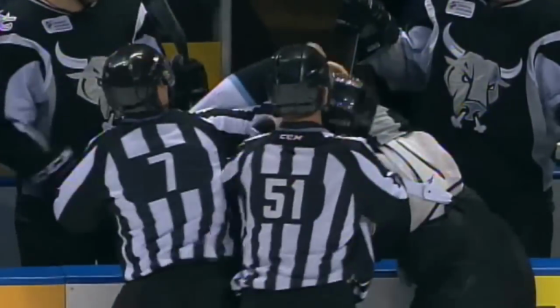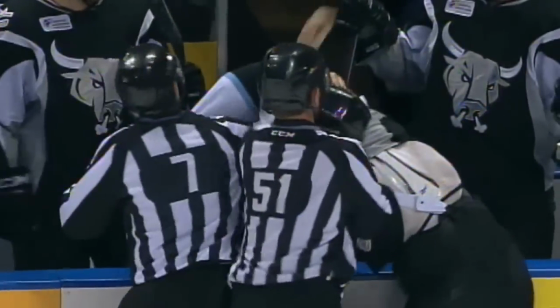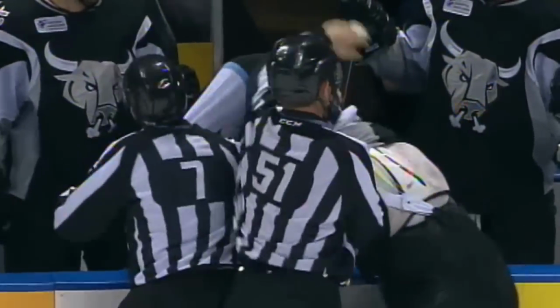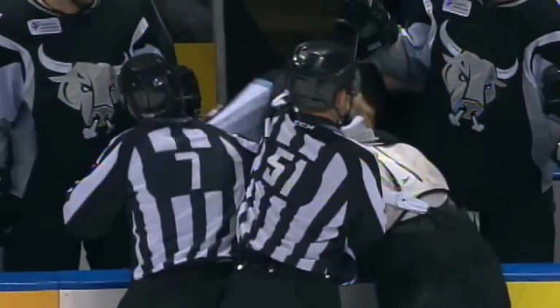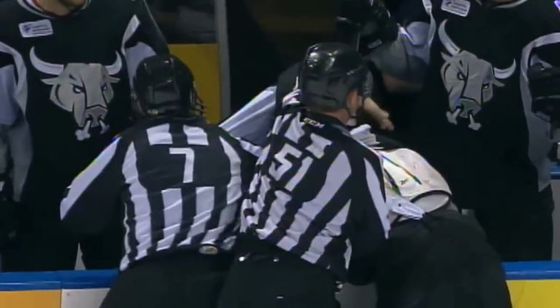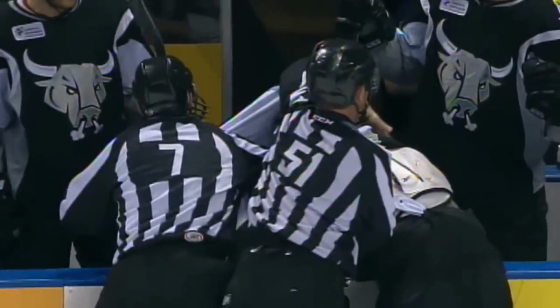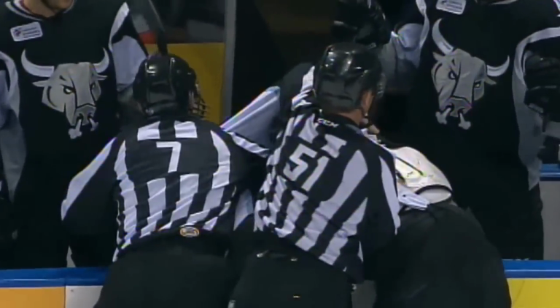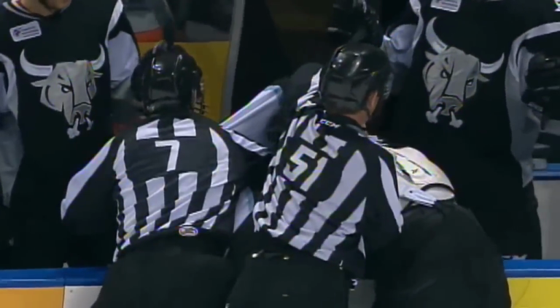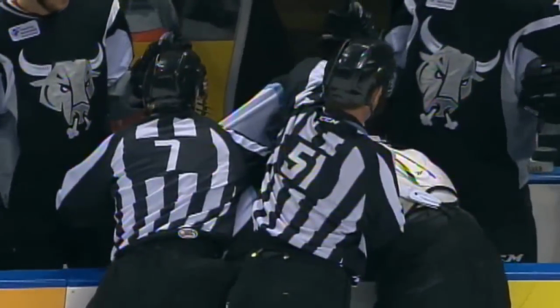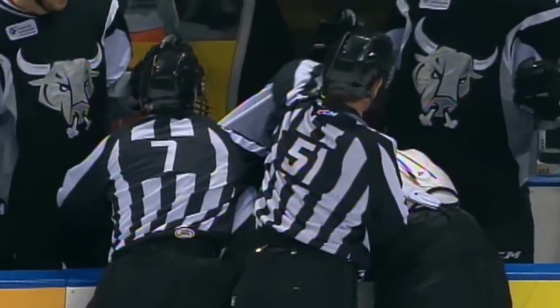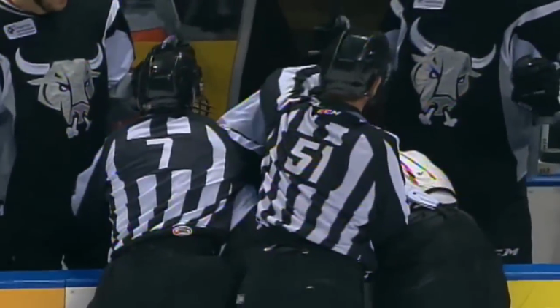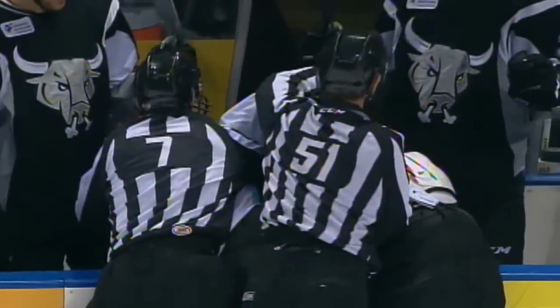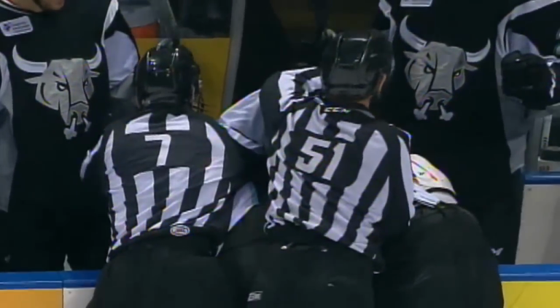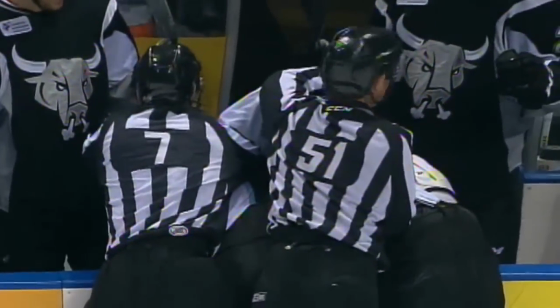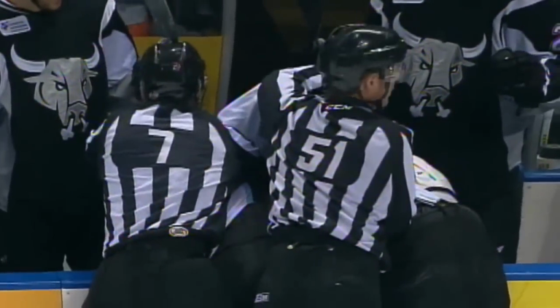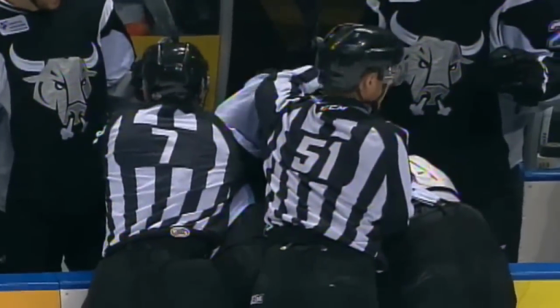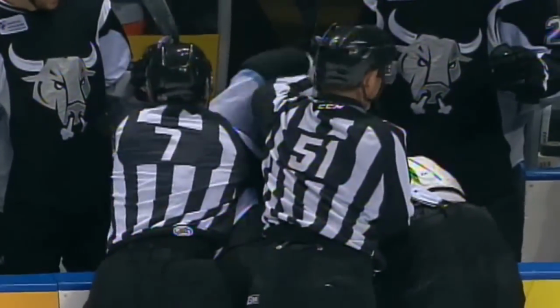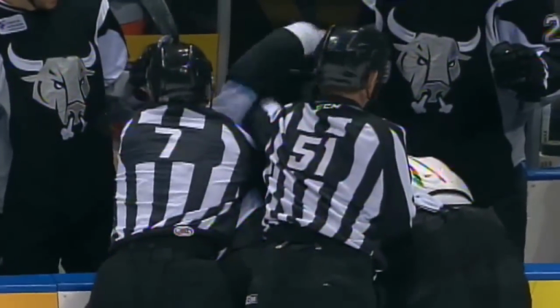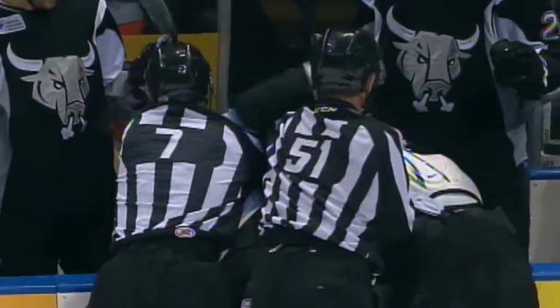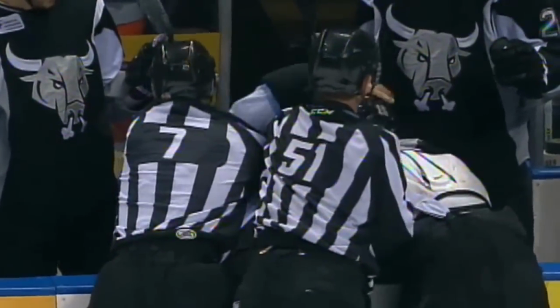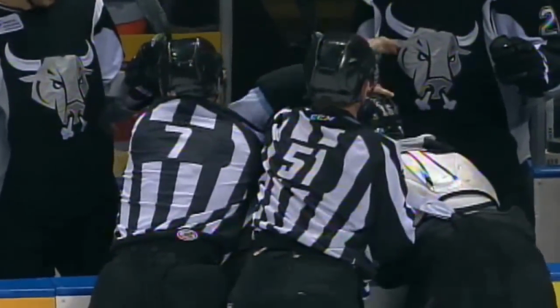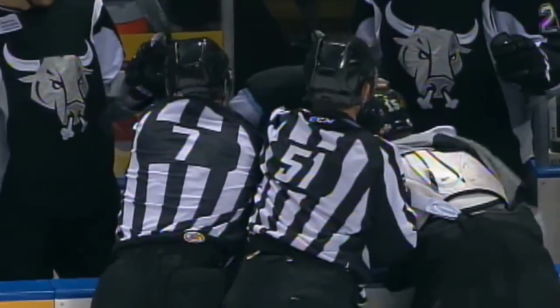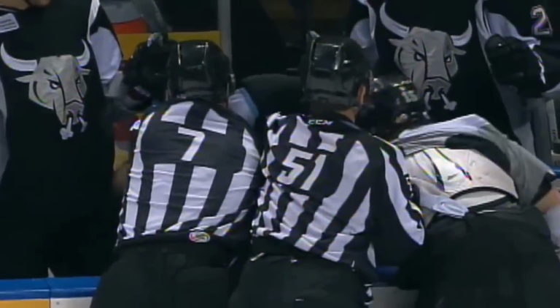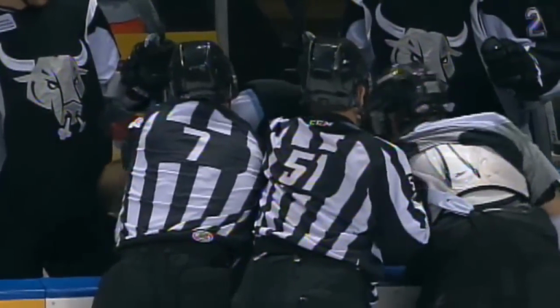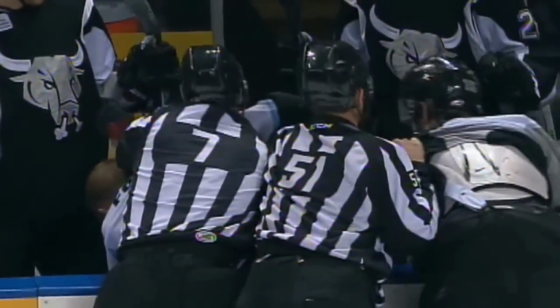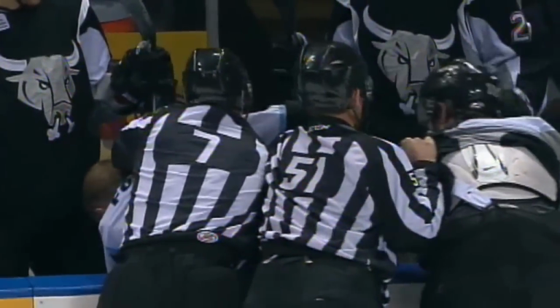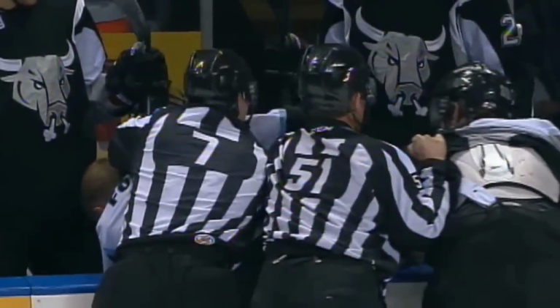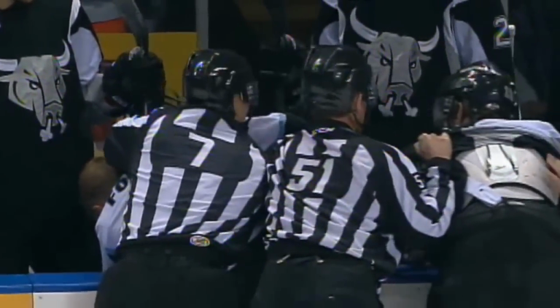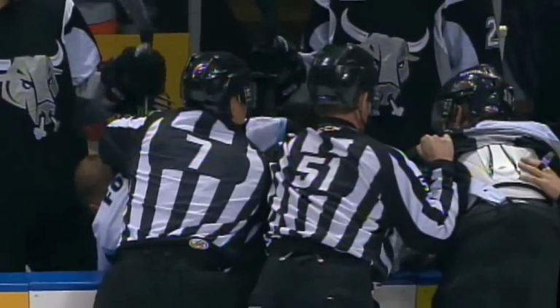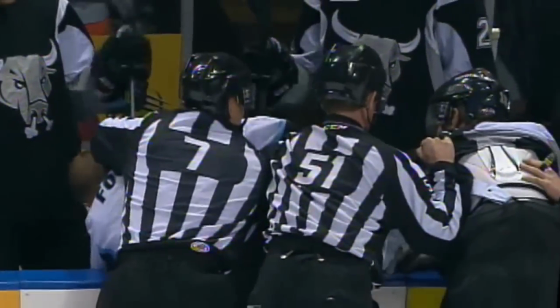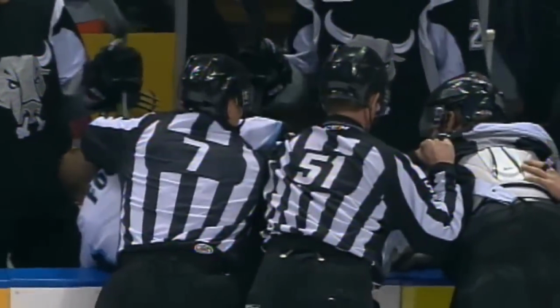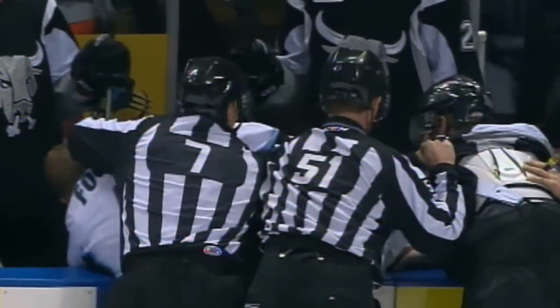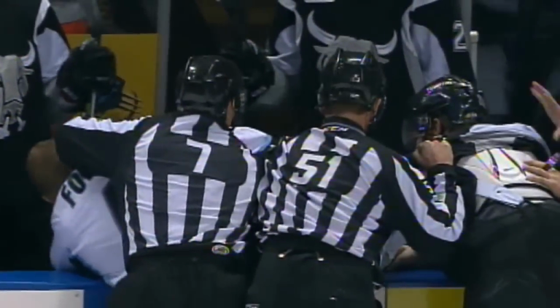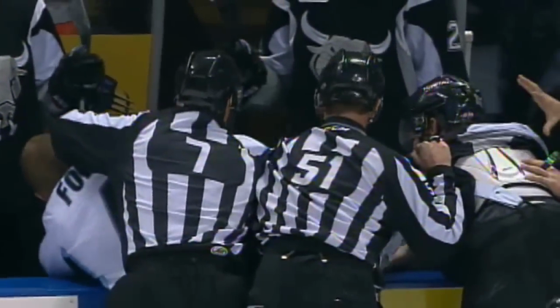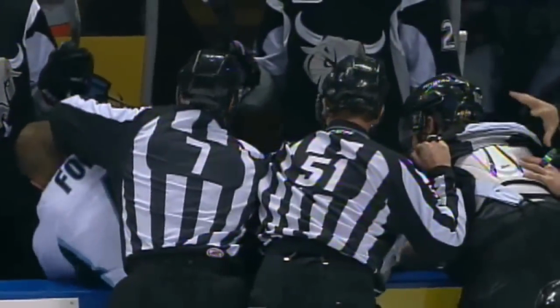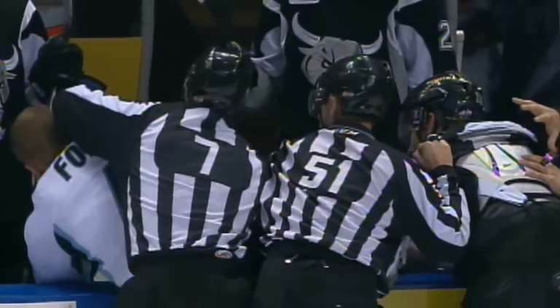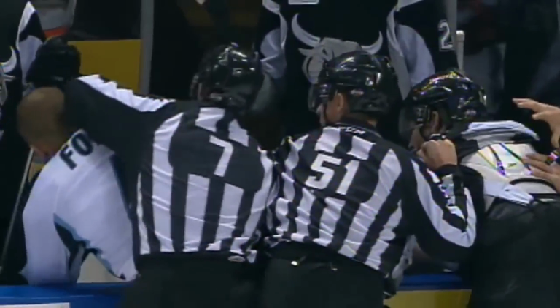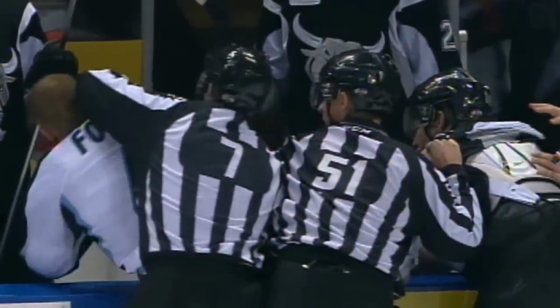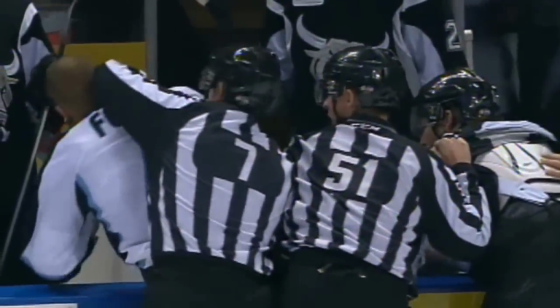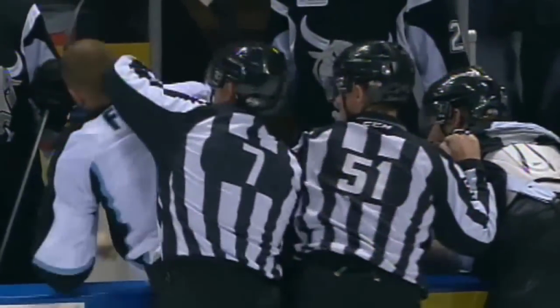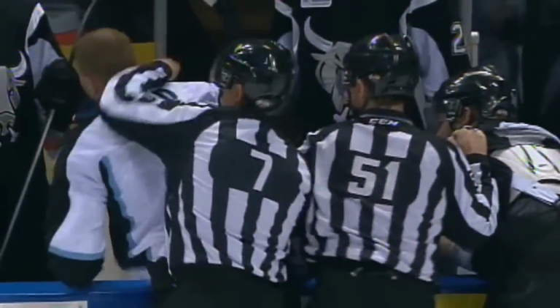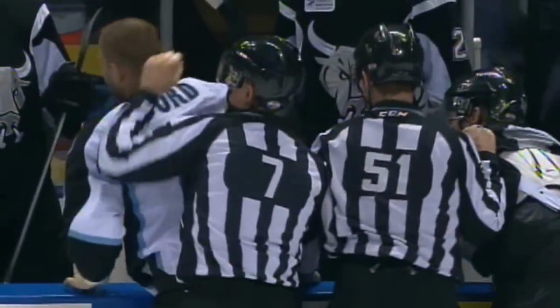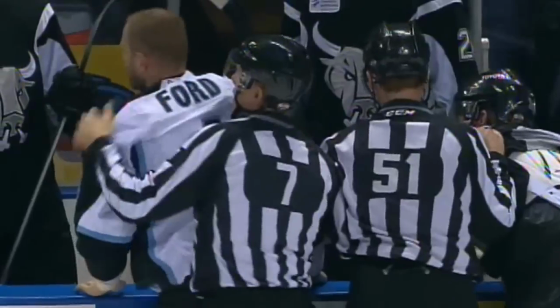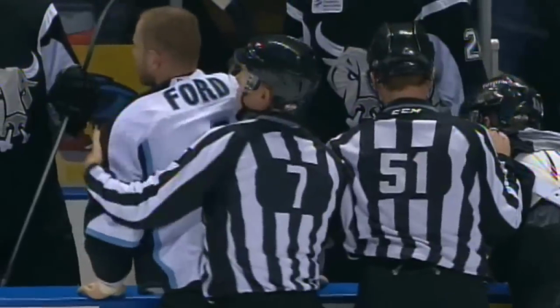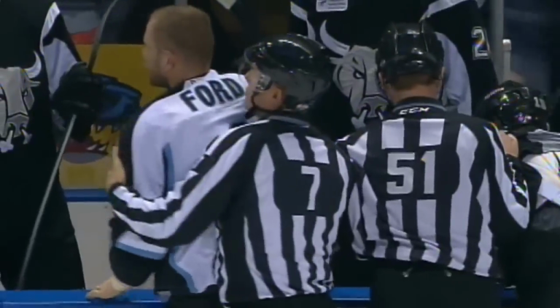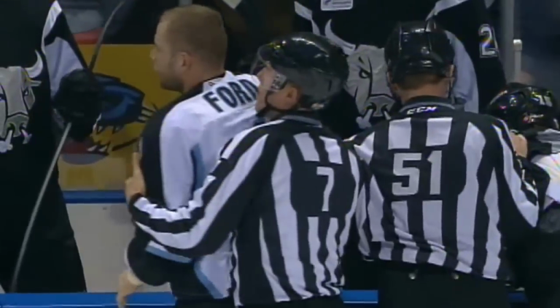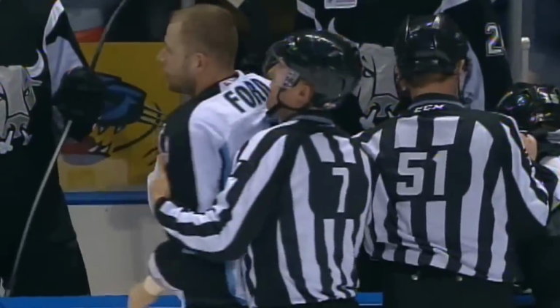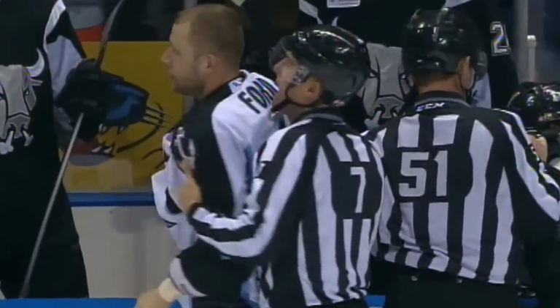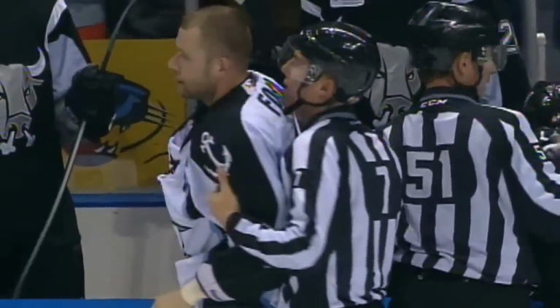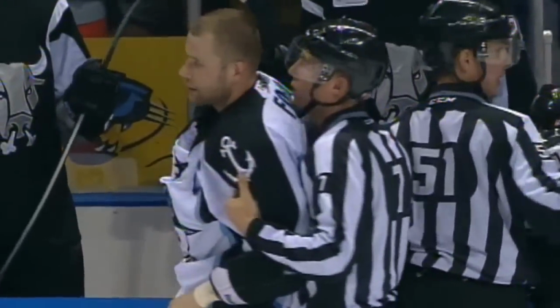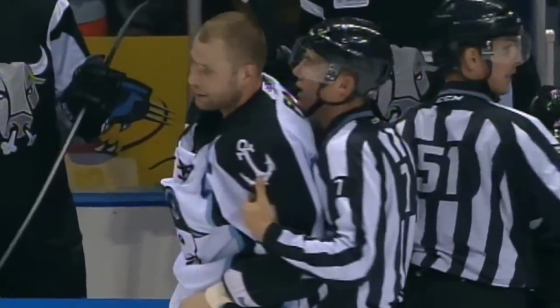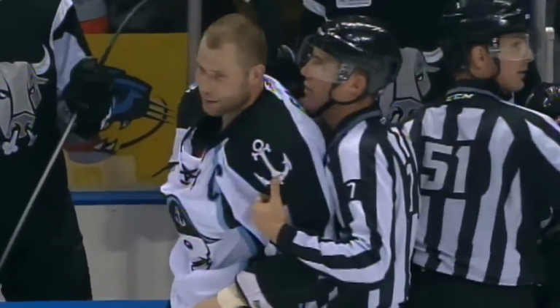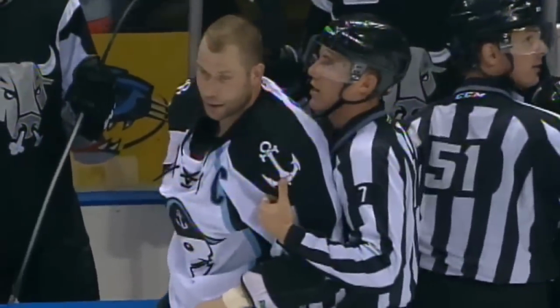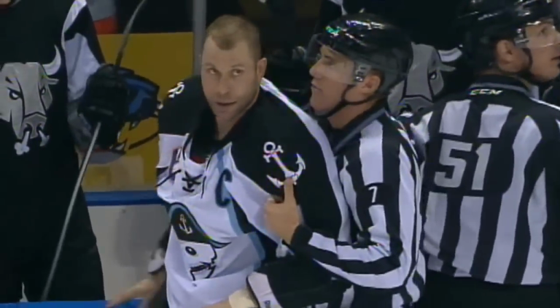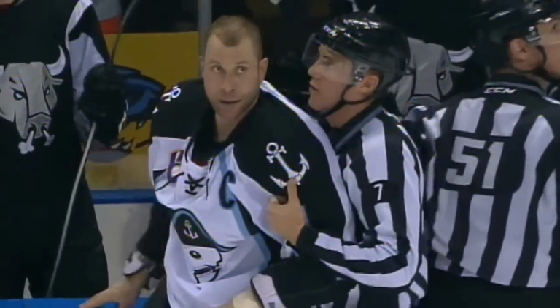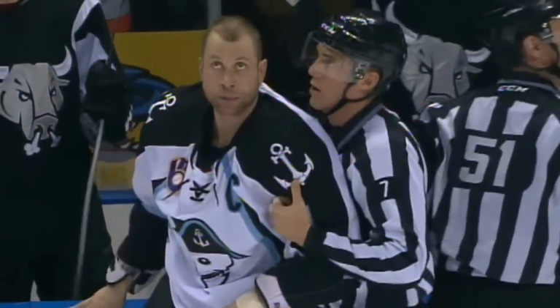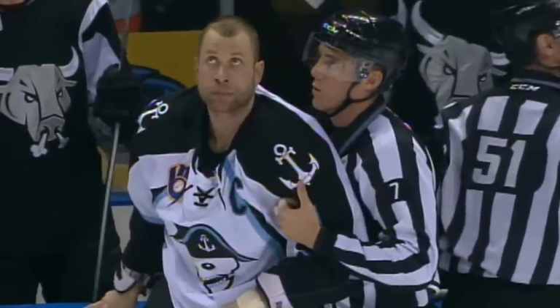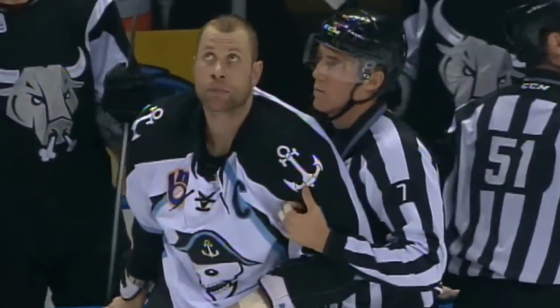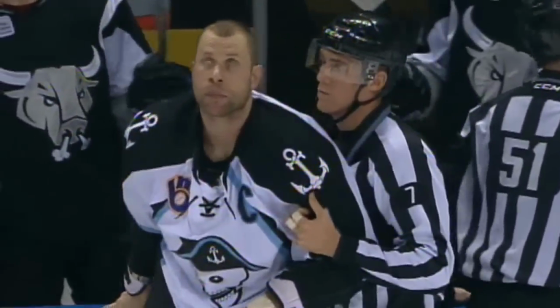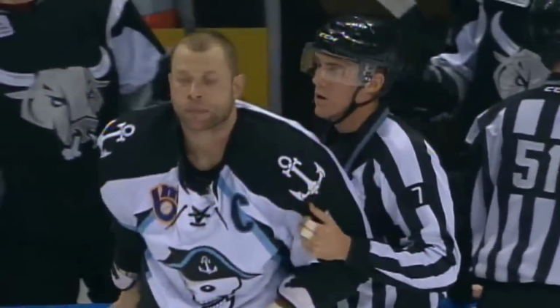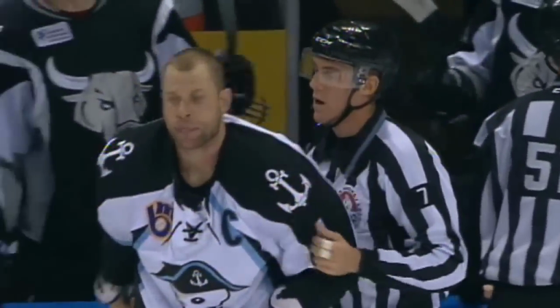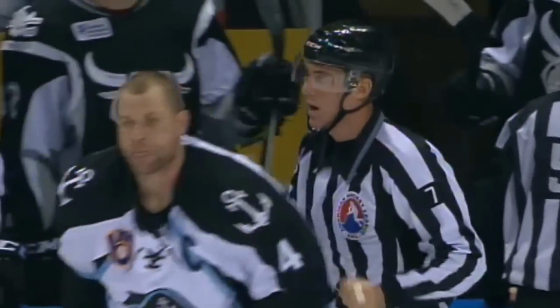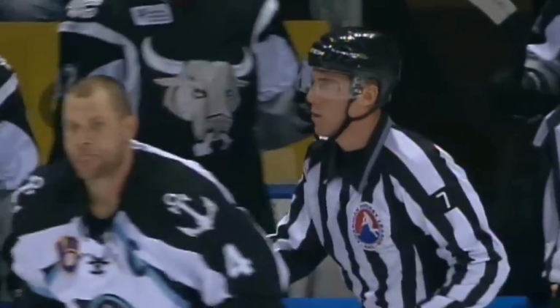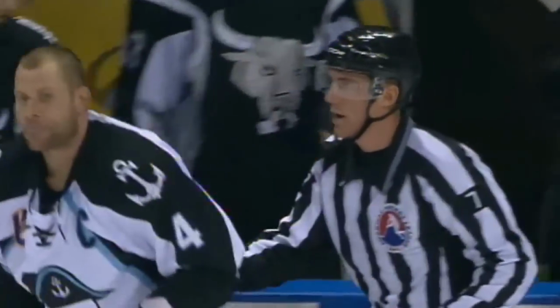Finally, the linesman will break it up. Fighting majors at 17:29. The Admirals captain, Scott Ford.